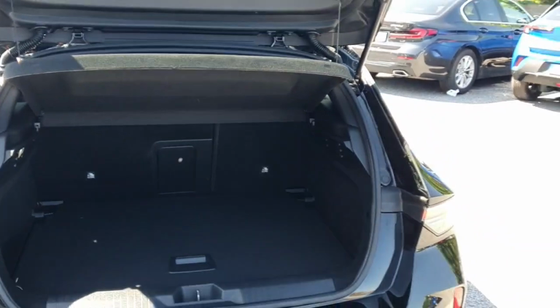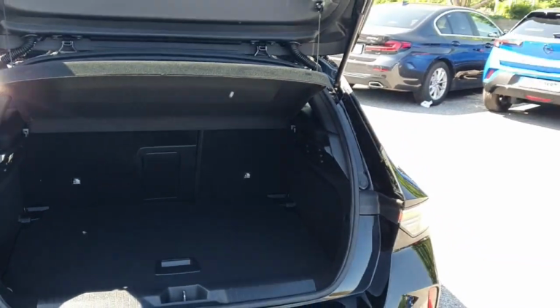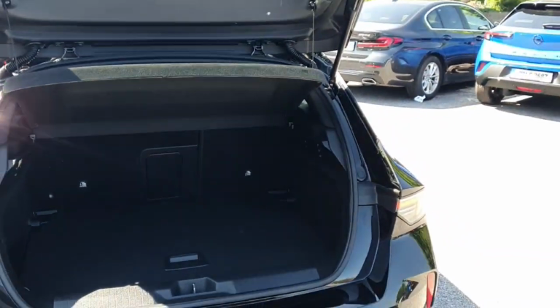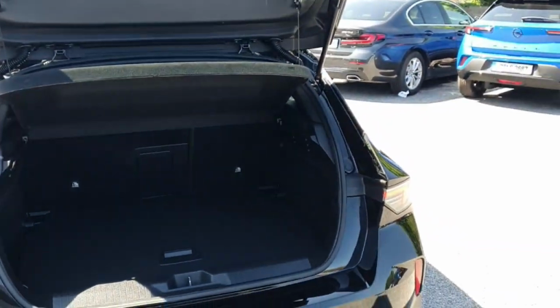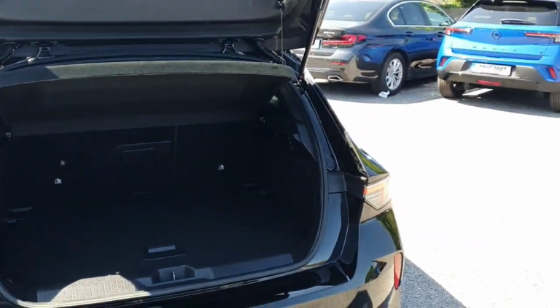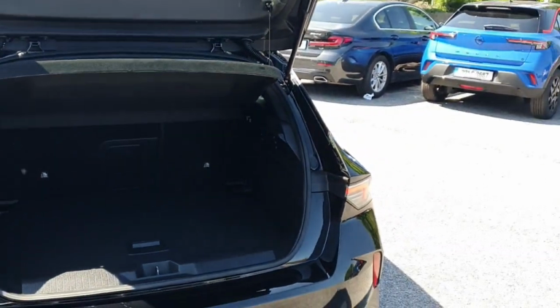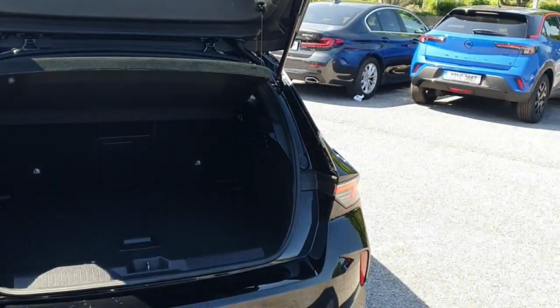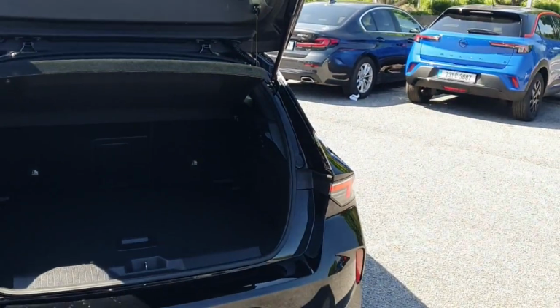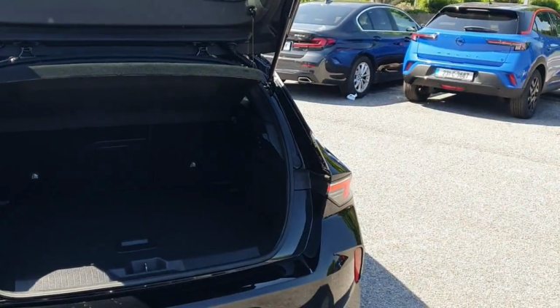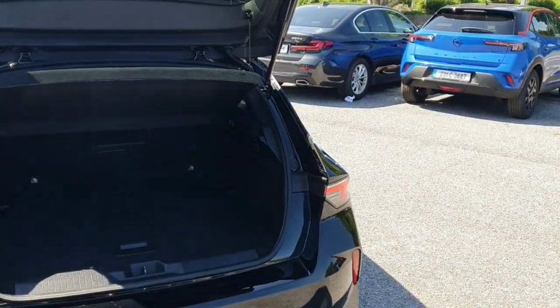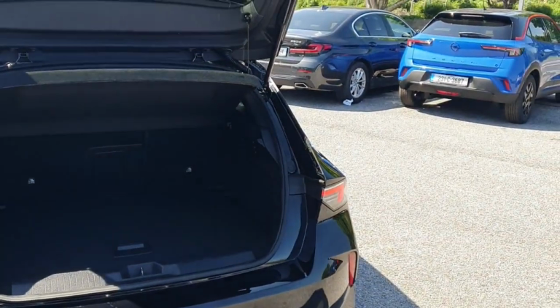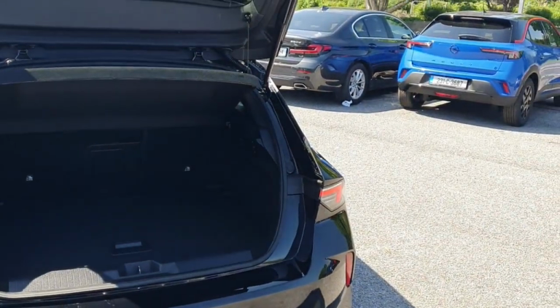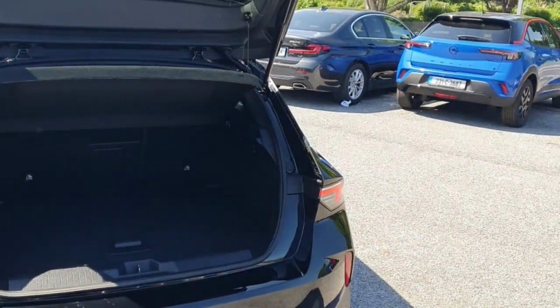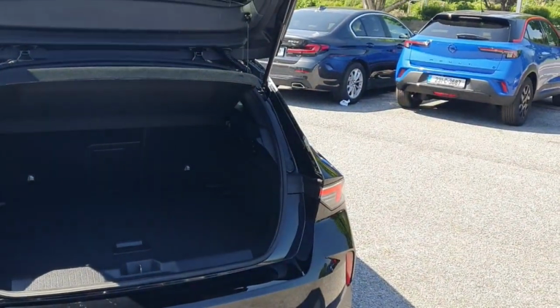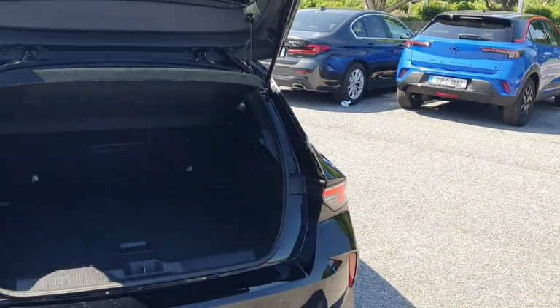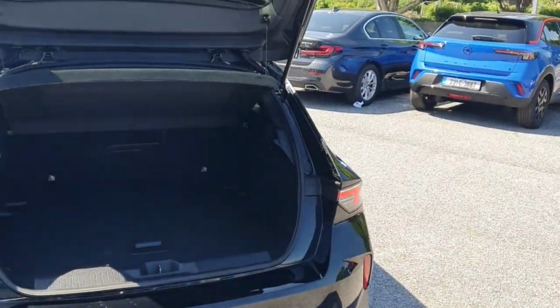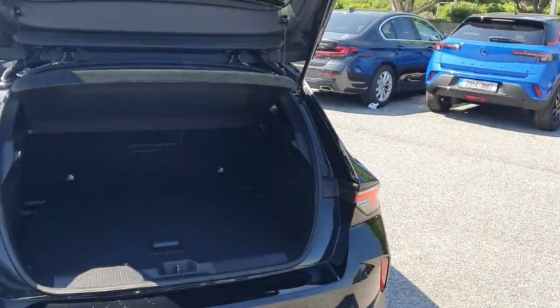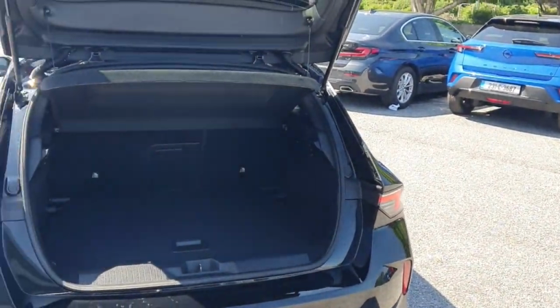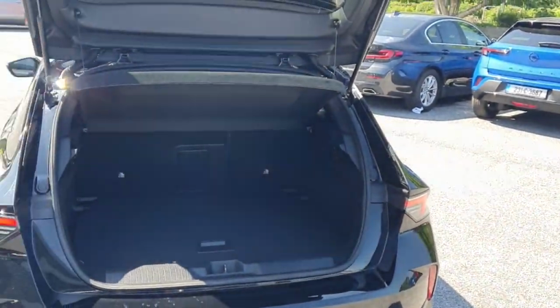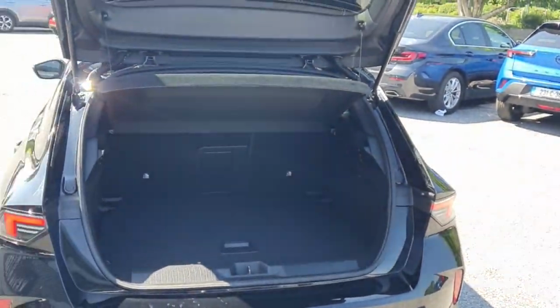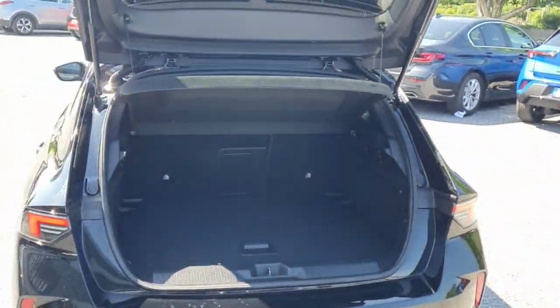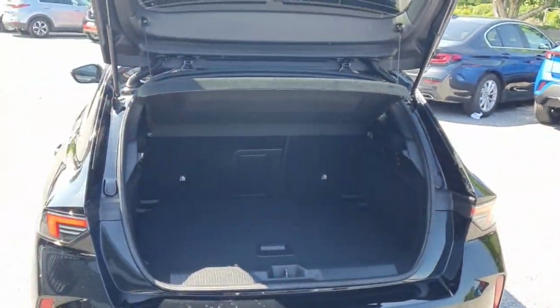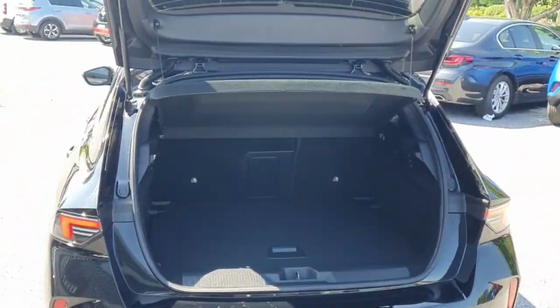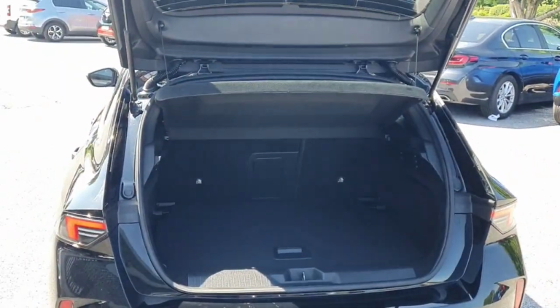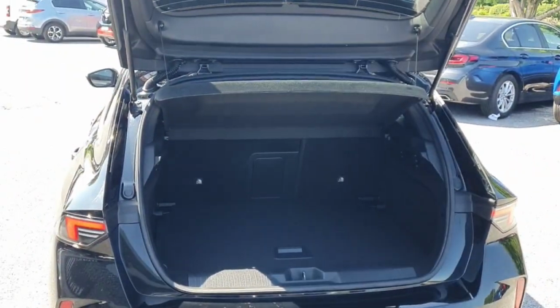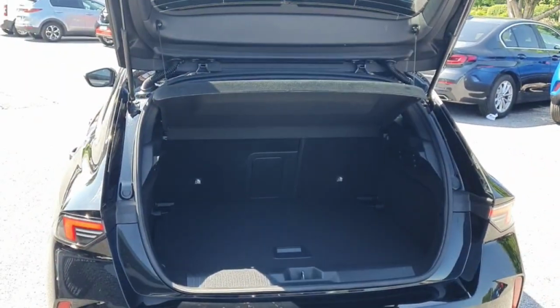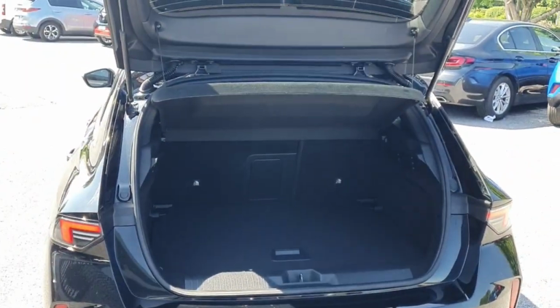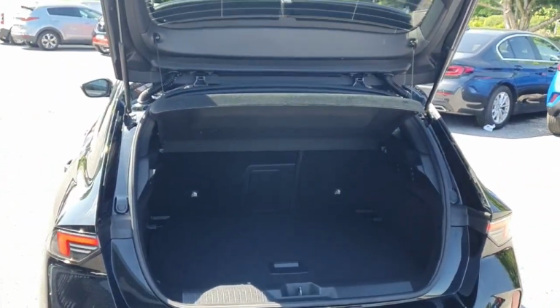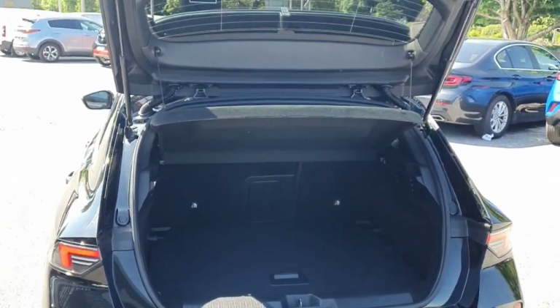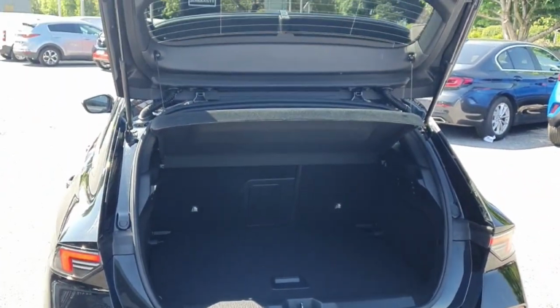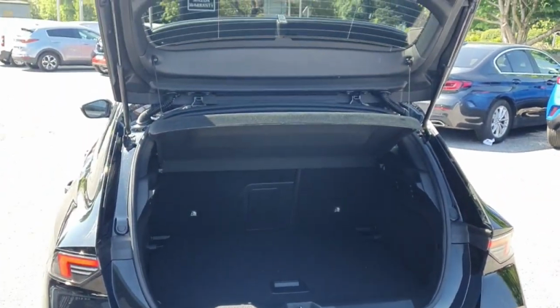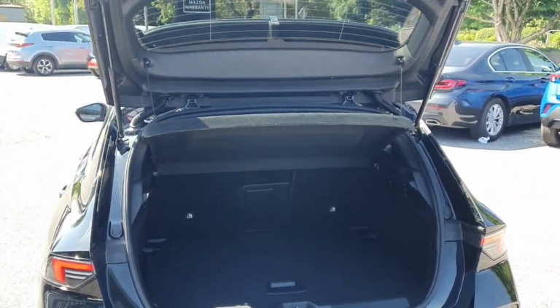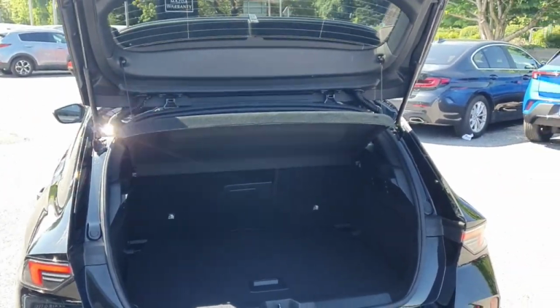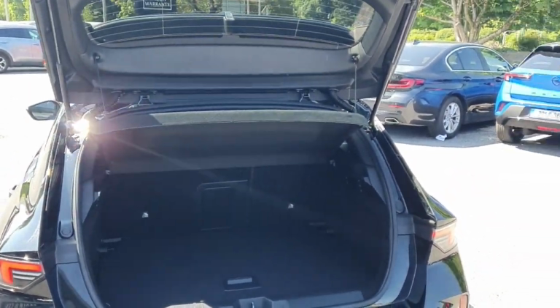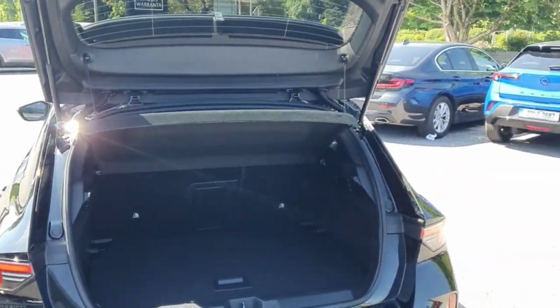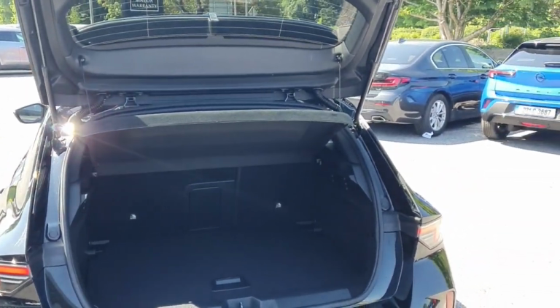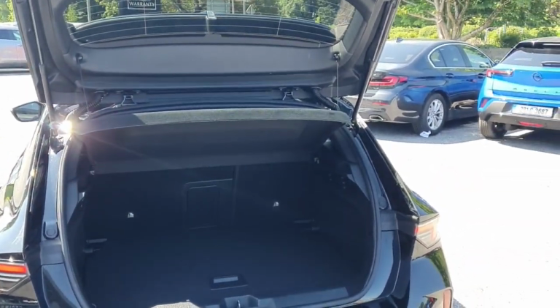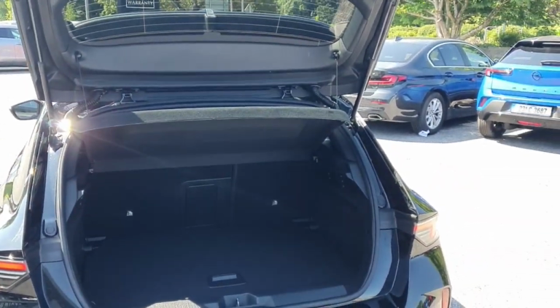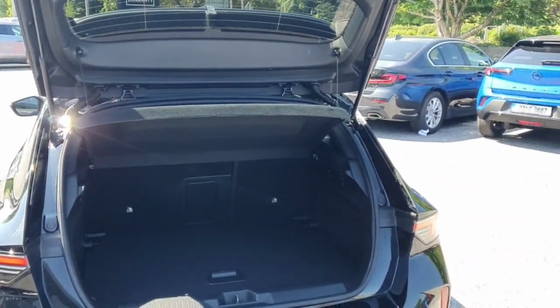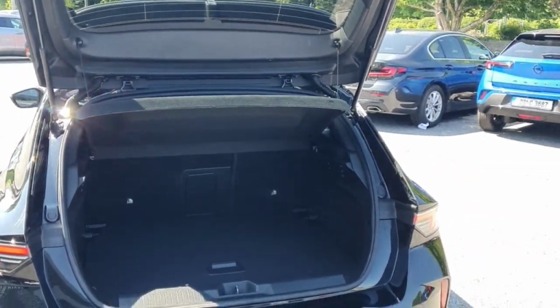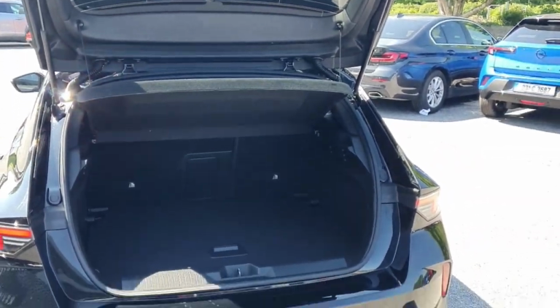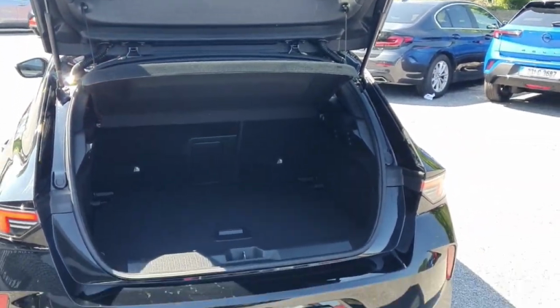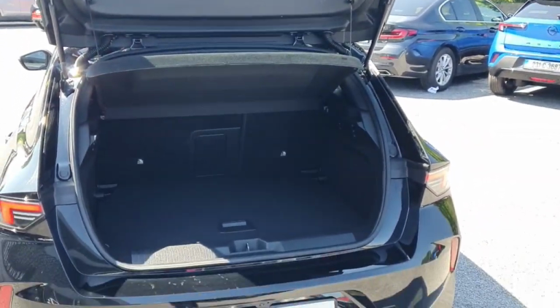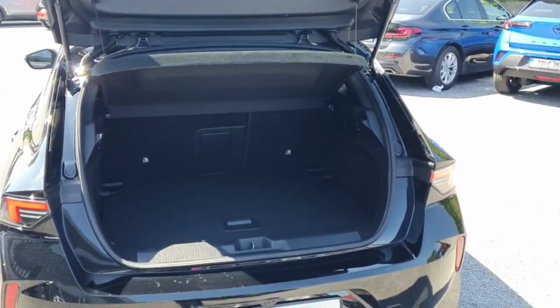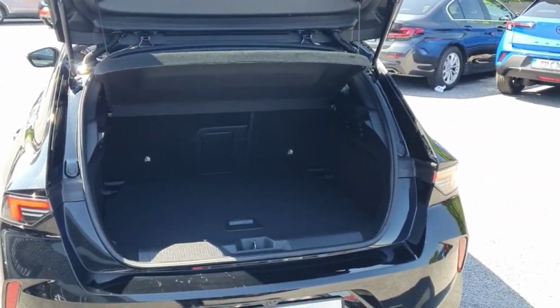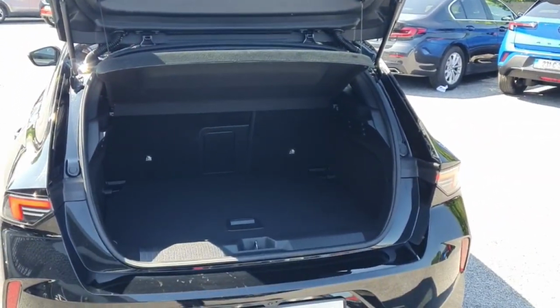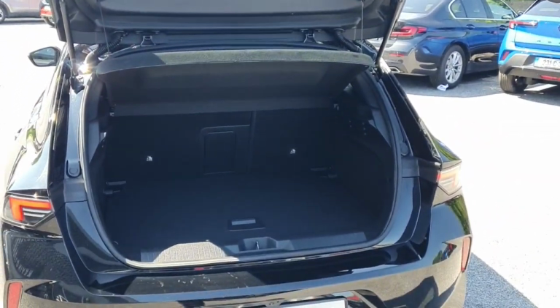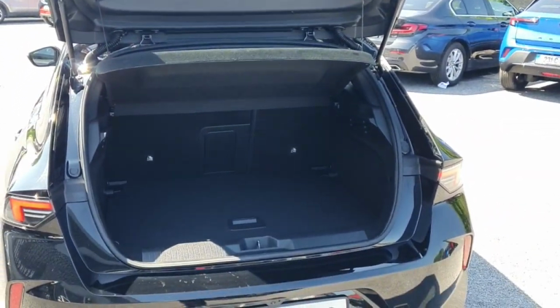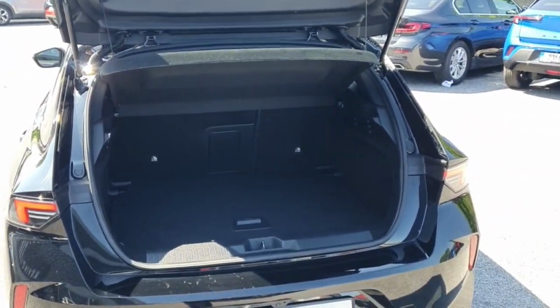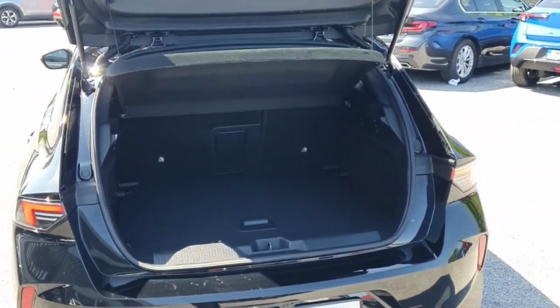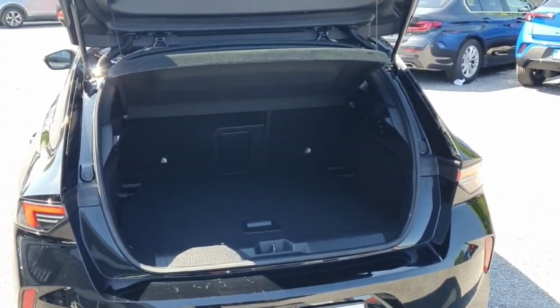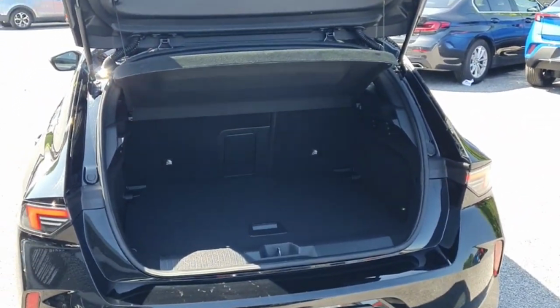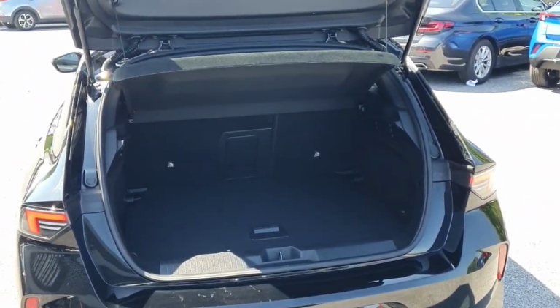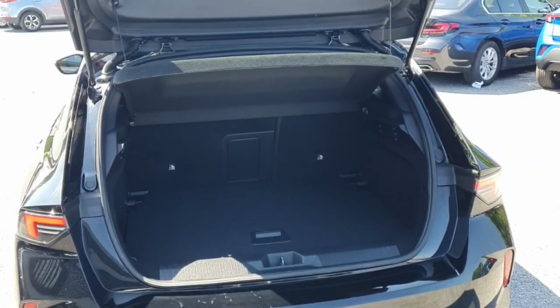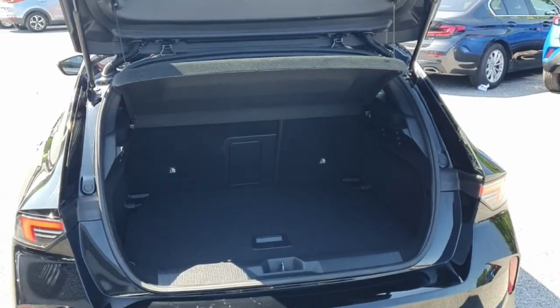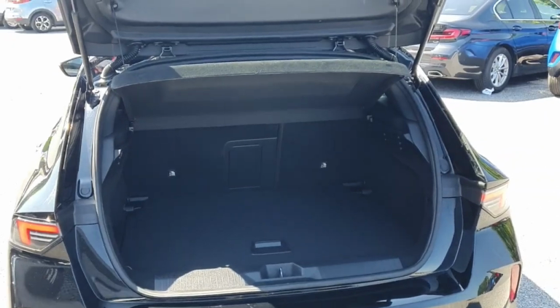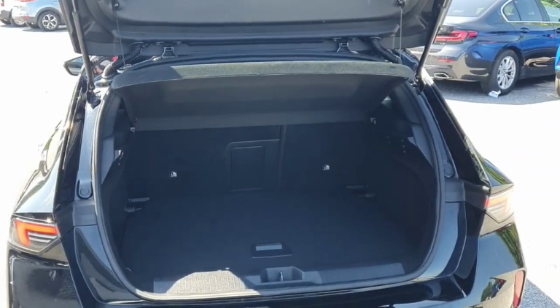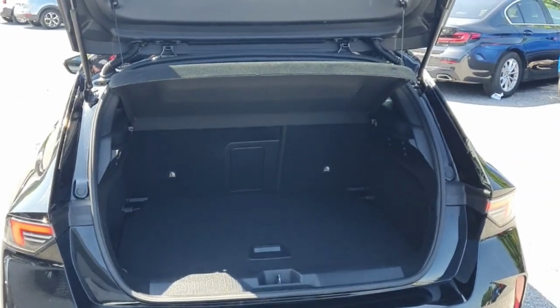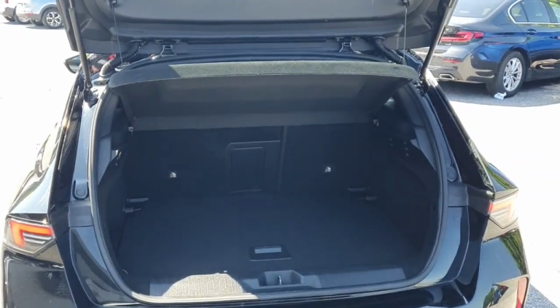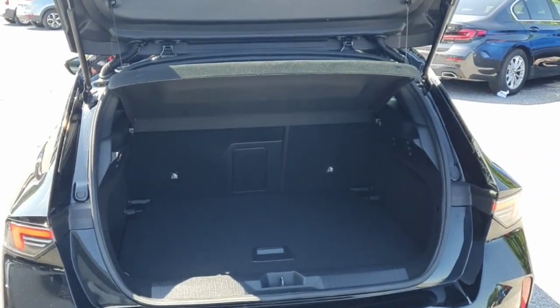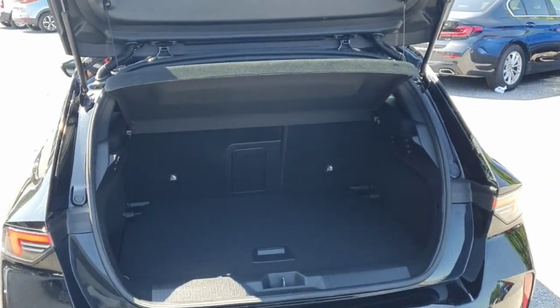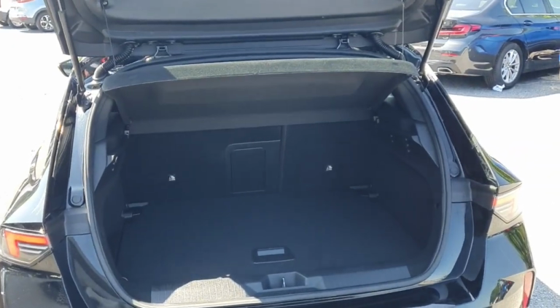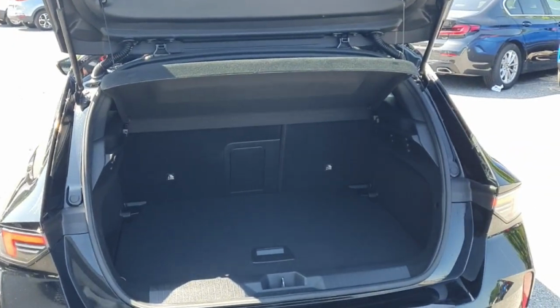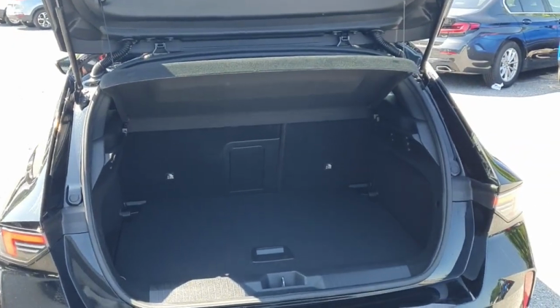Looking into the boot, there's plenty of room — a good bit of space. You've got yourself a boot cover there as well, and if you need more room the seats fold 60/40.